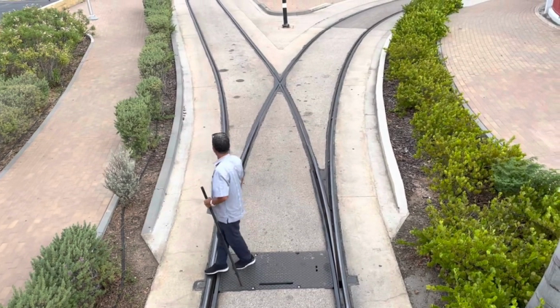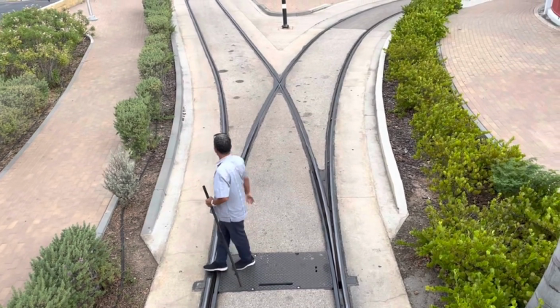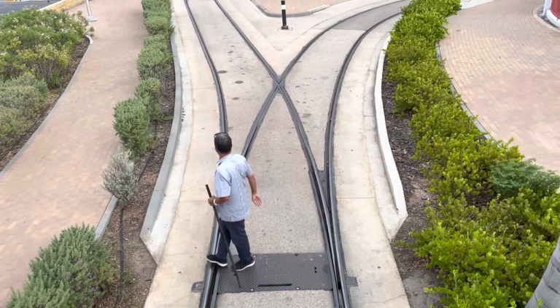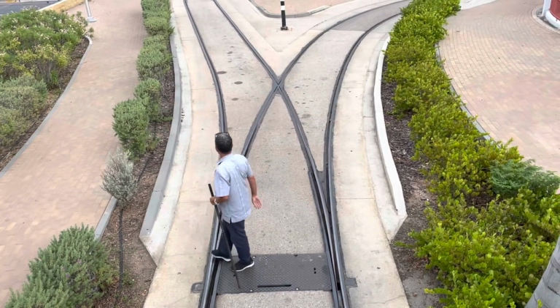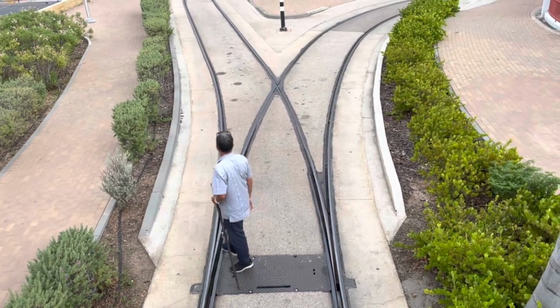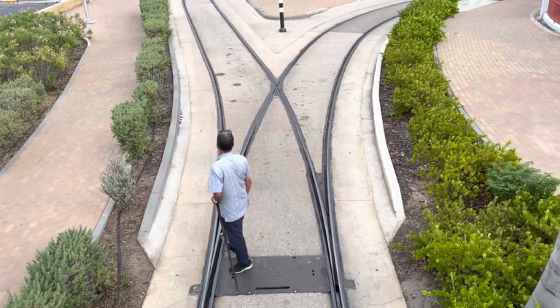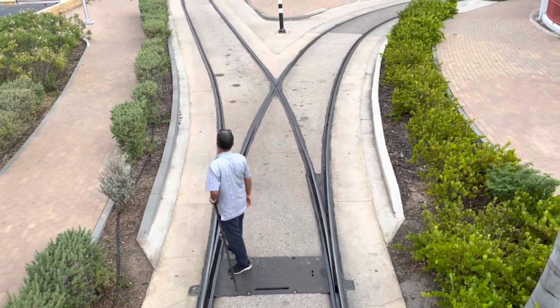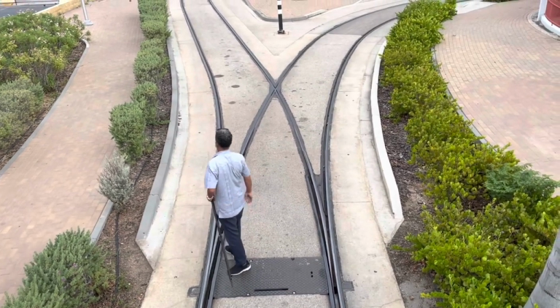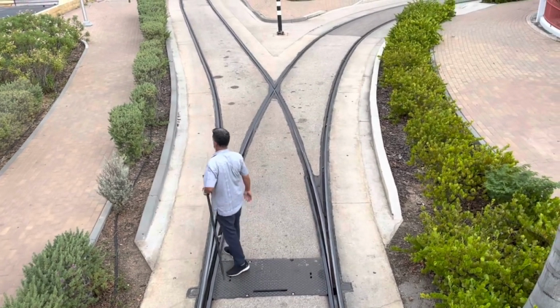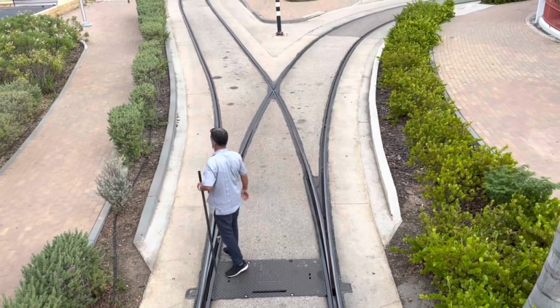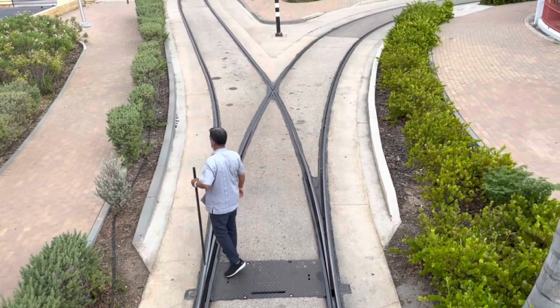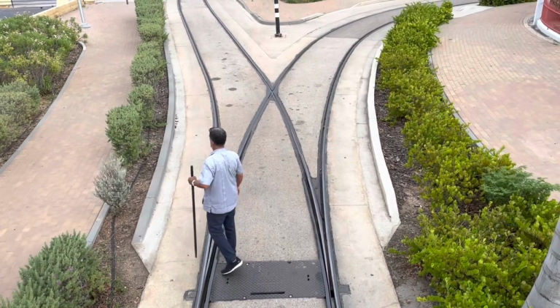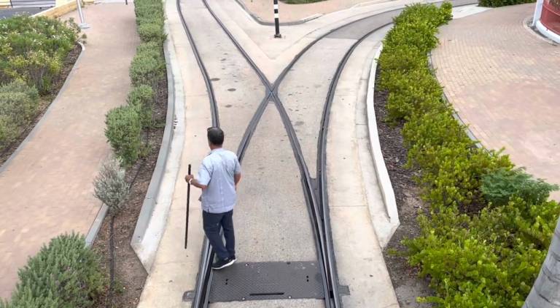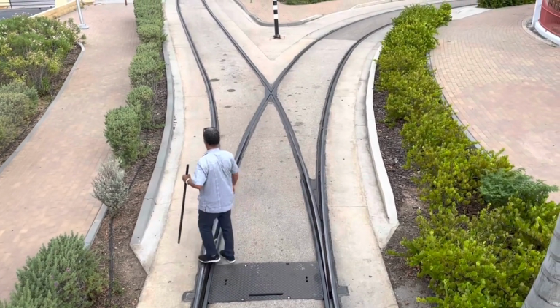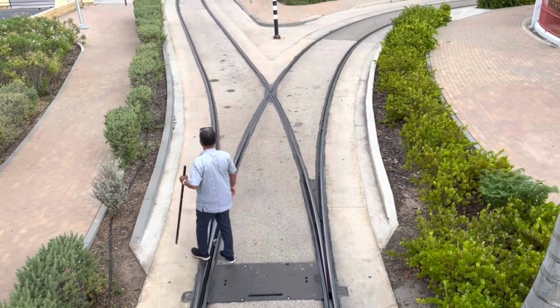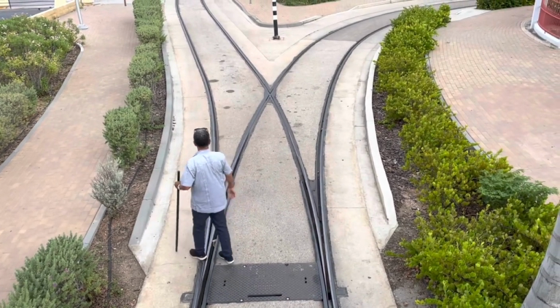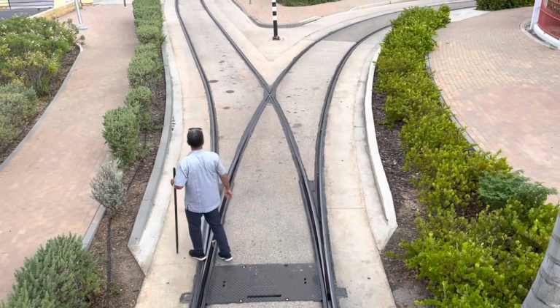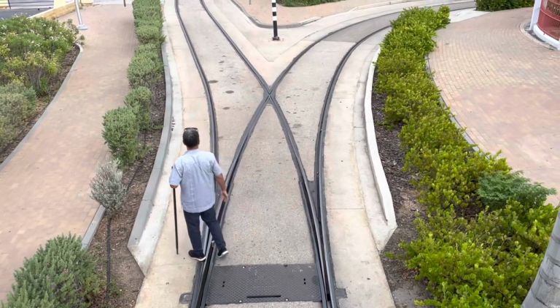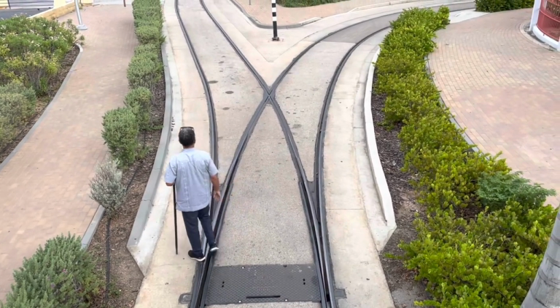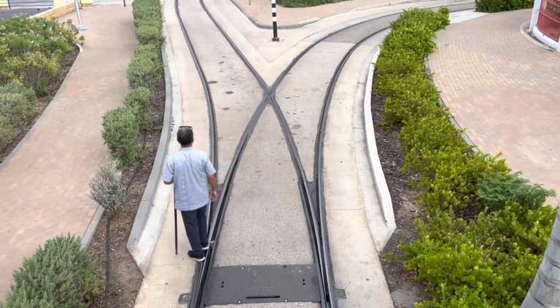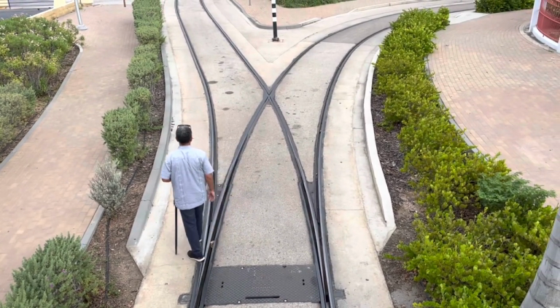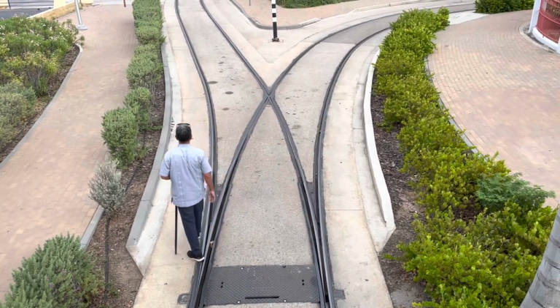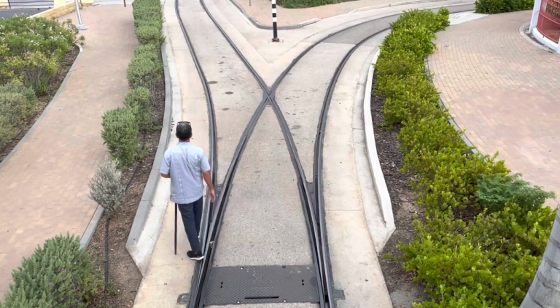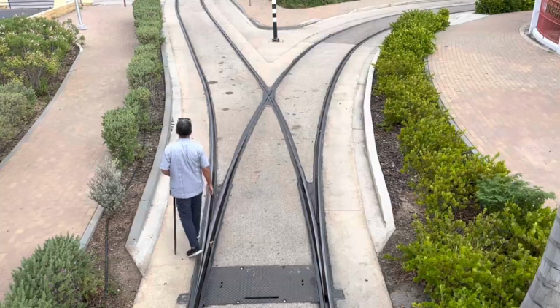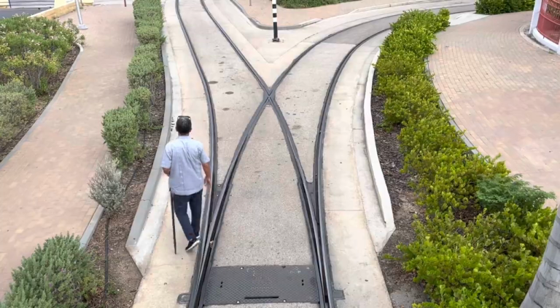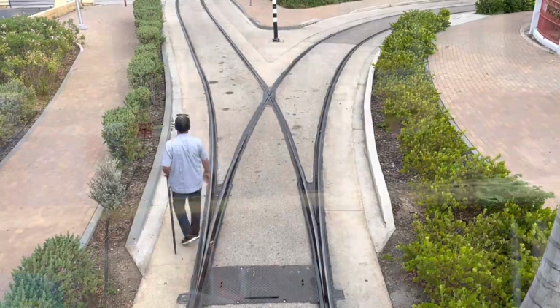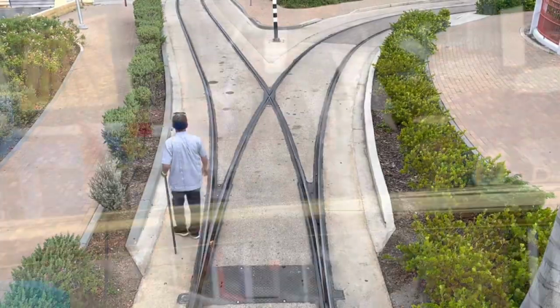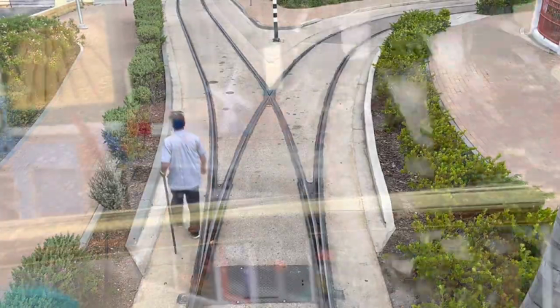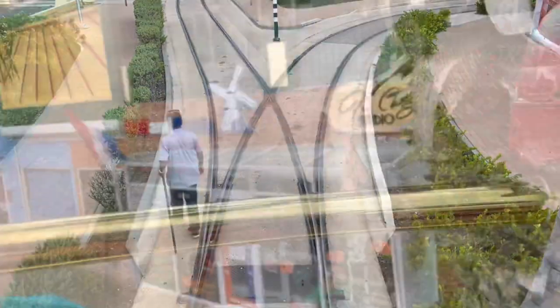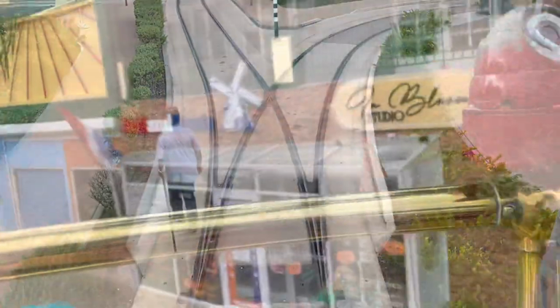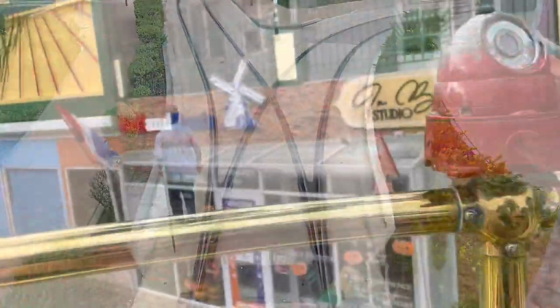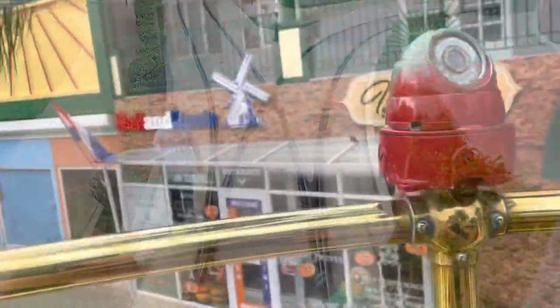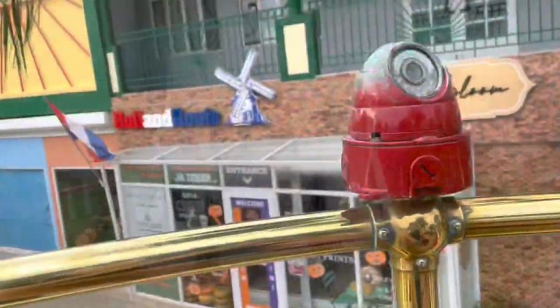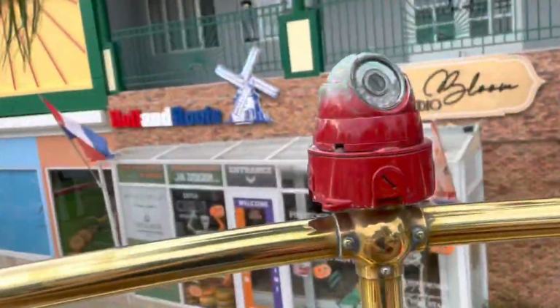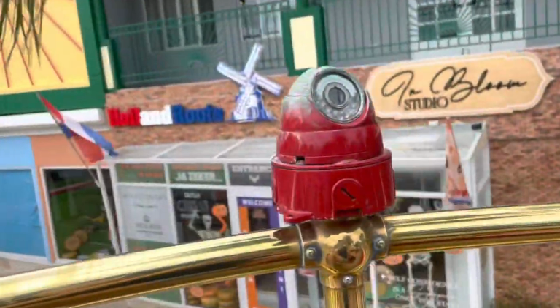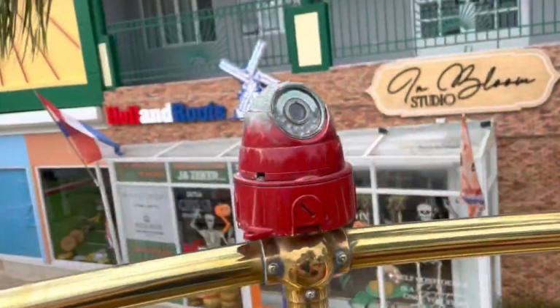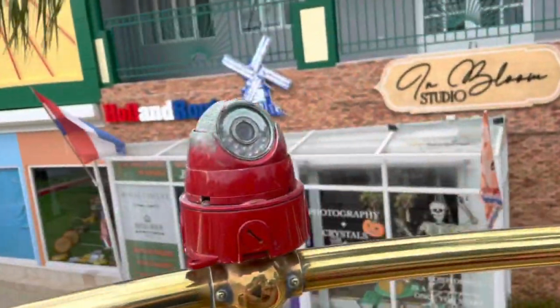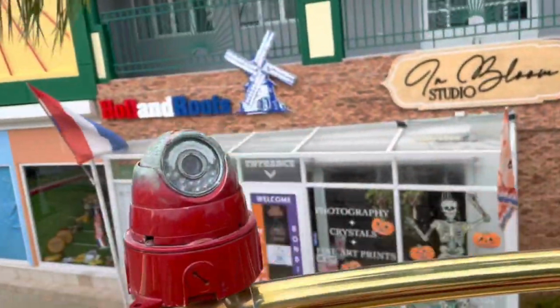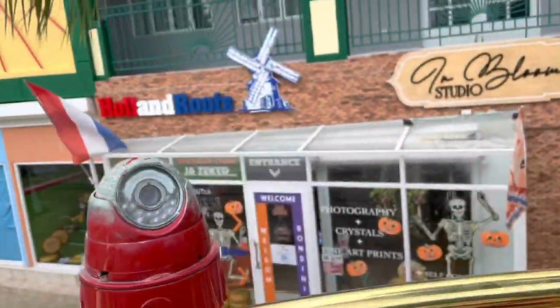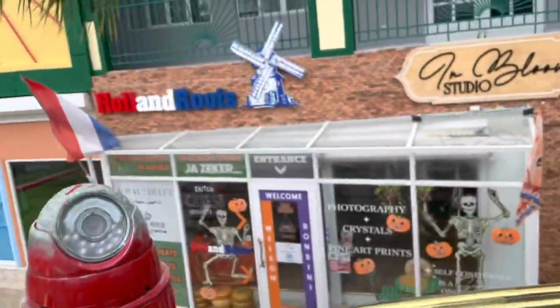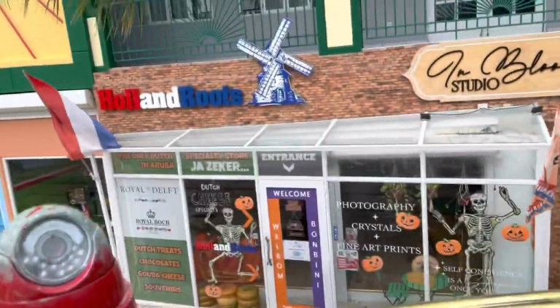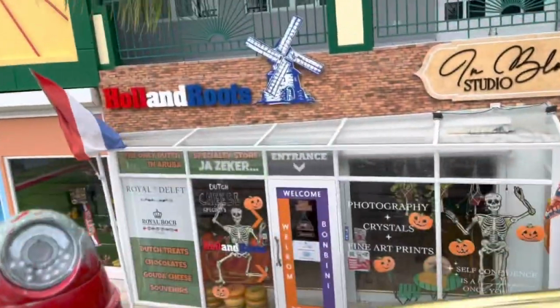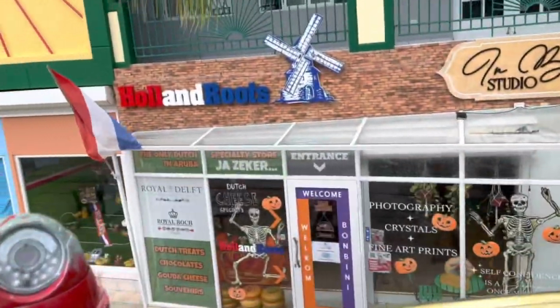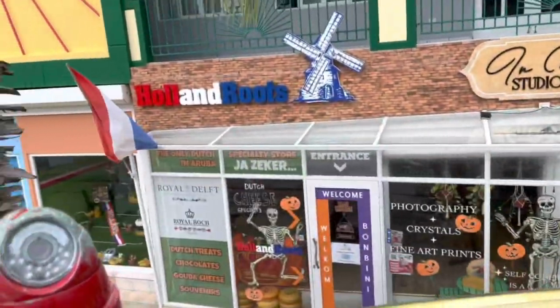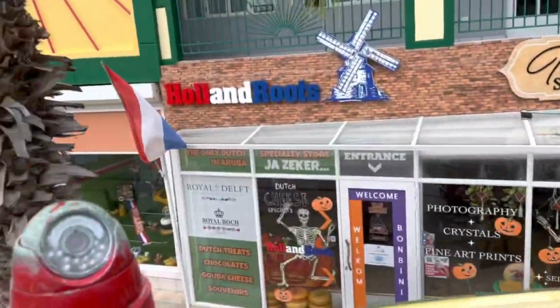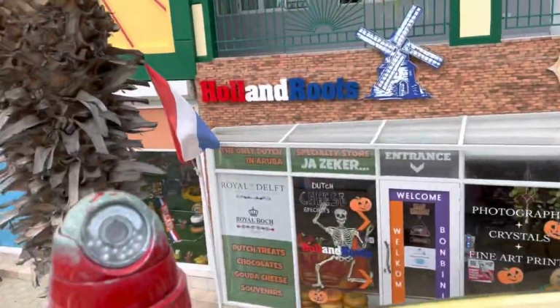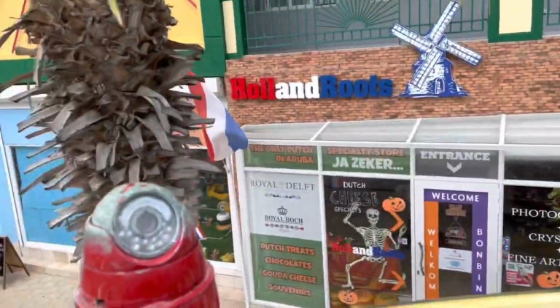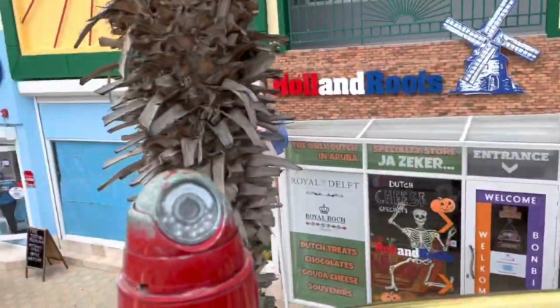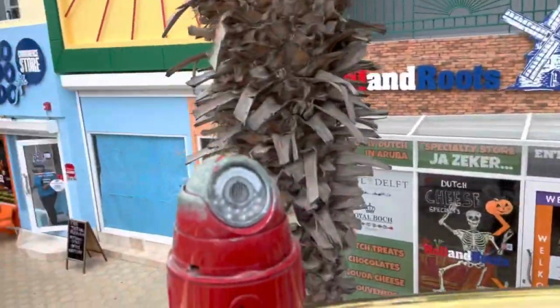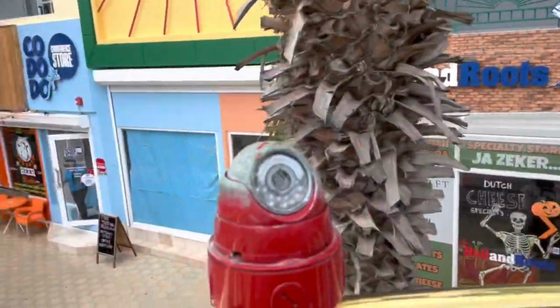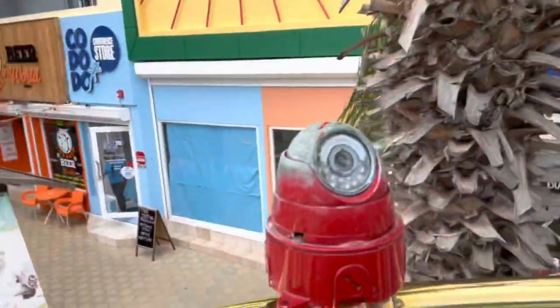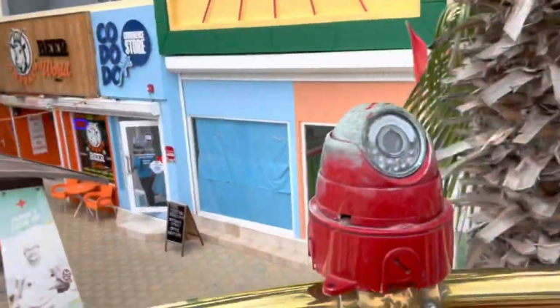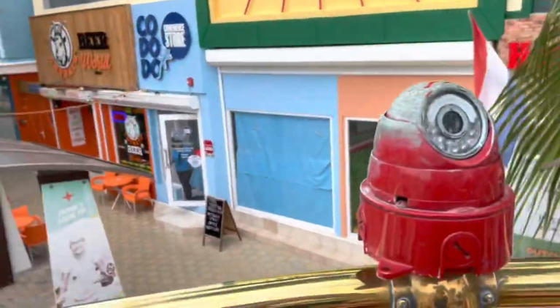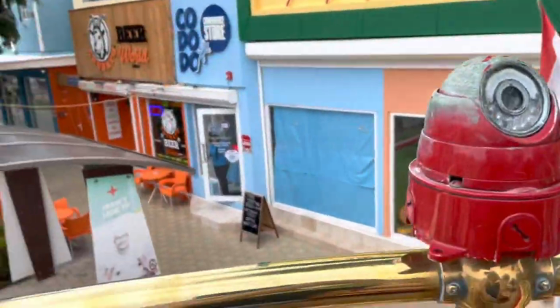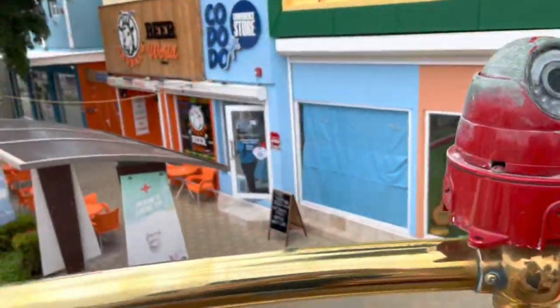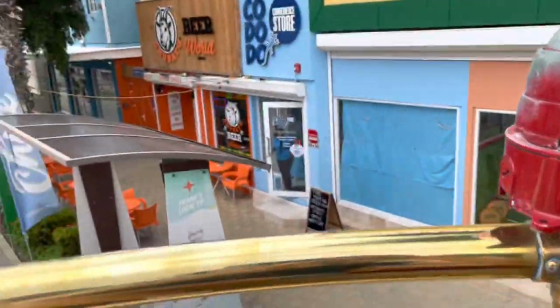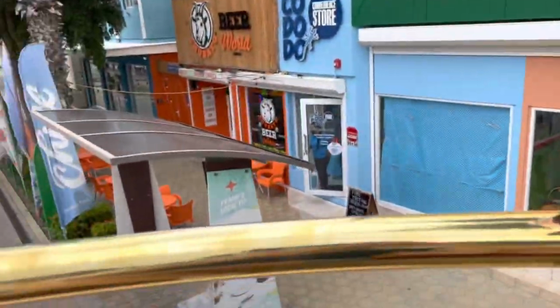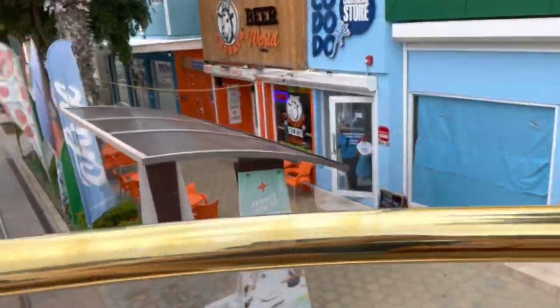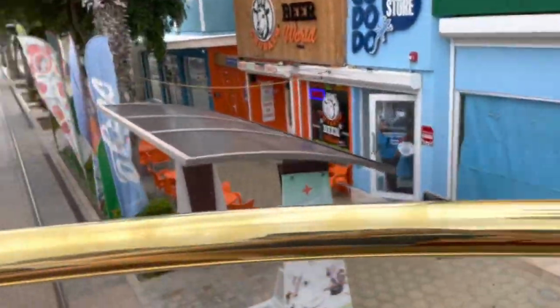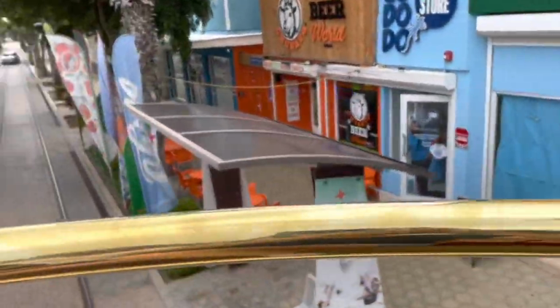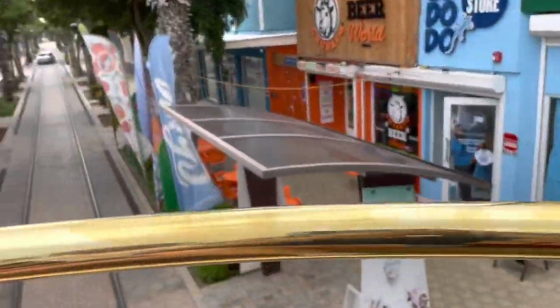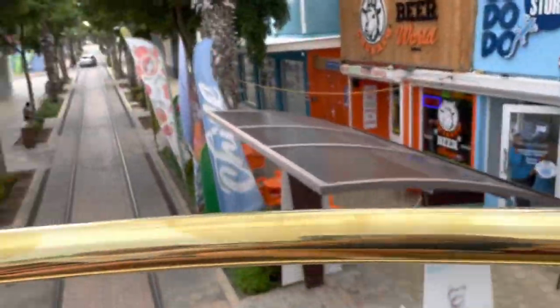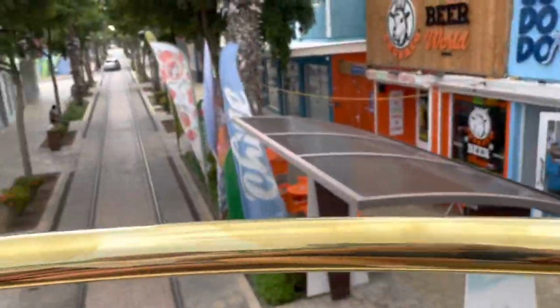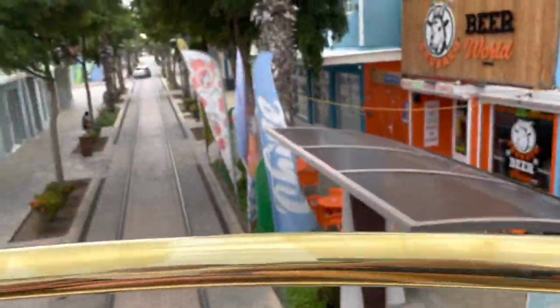Manually operated switches are necessary for loops, as well as a short section of double track where each direction runs down a separate street.